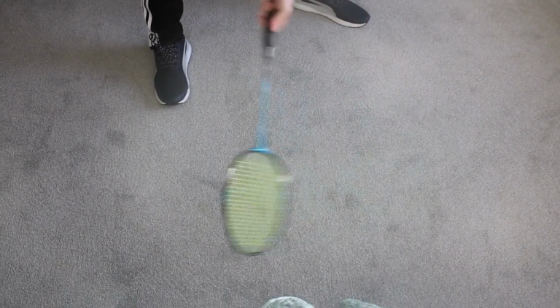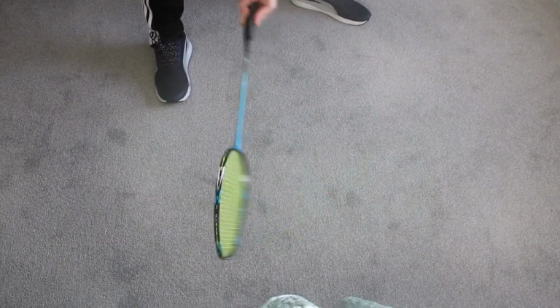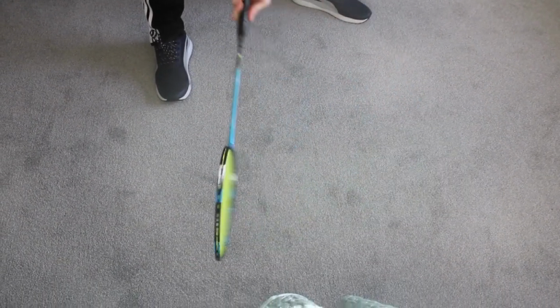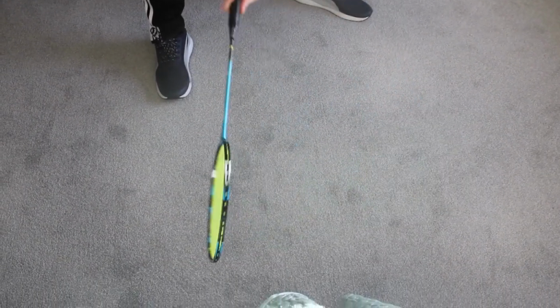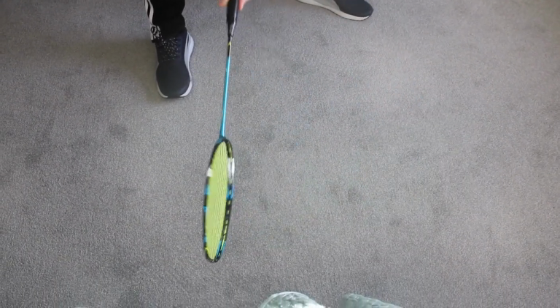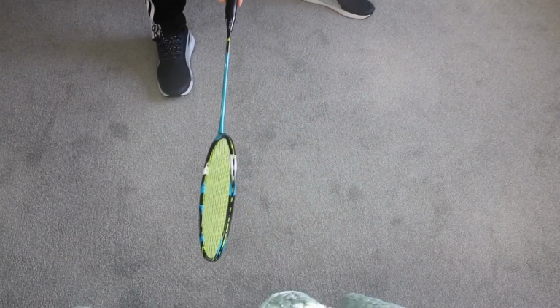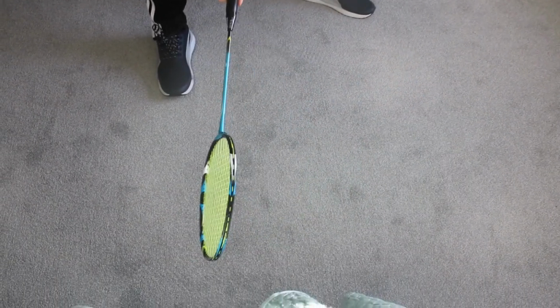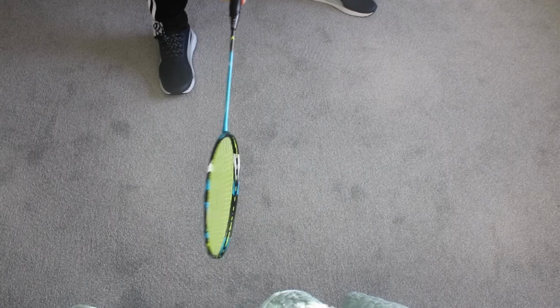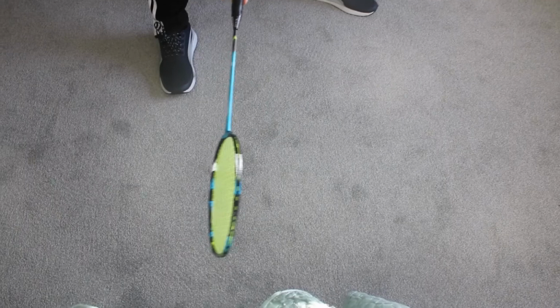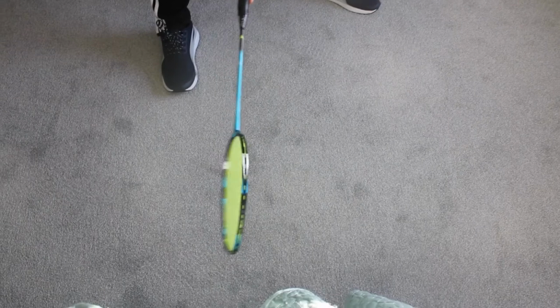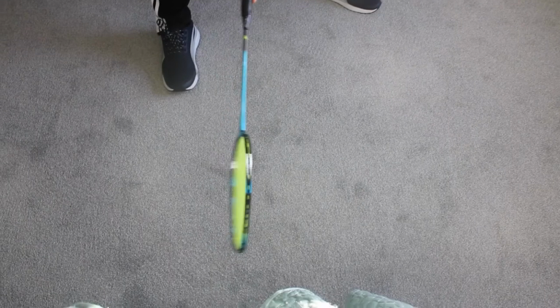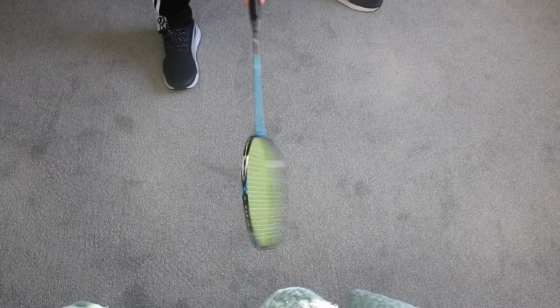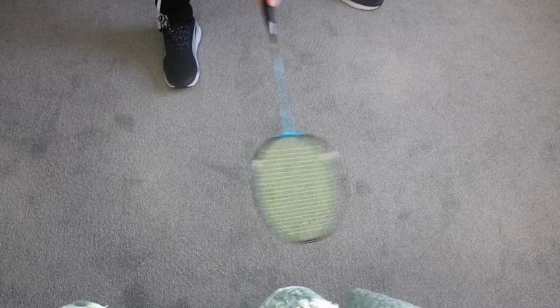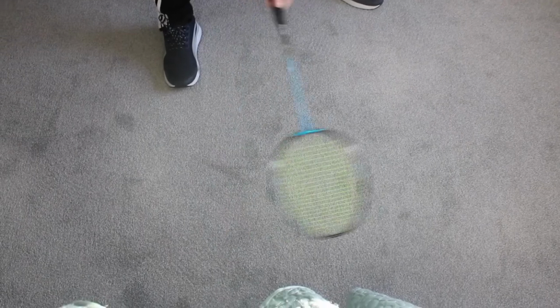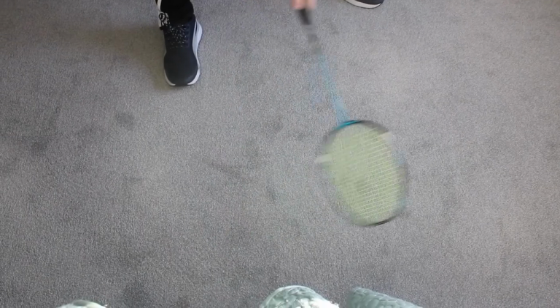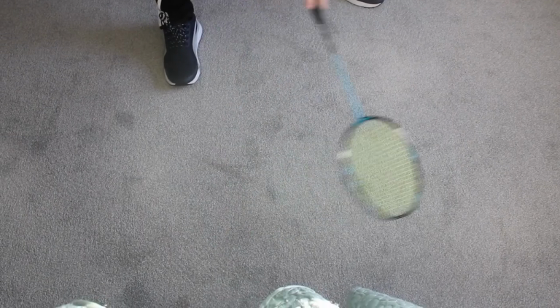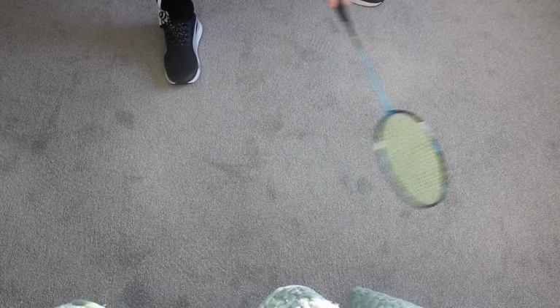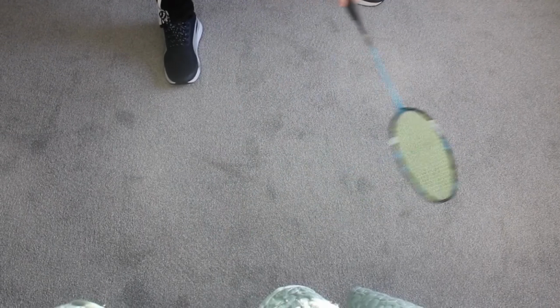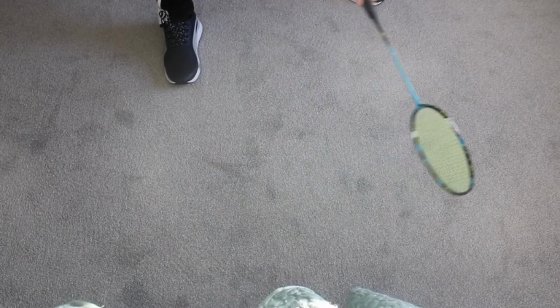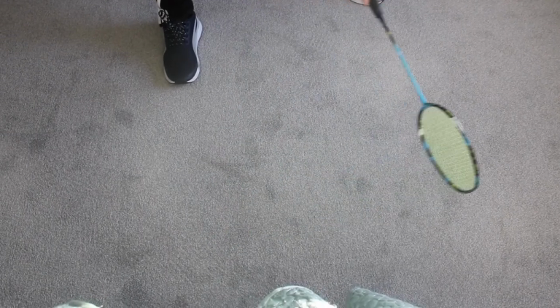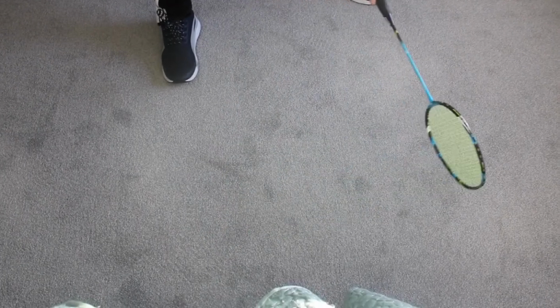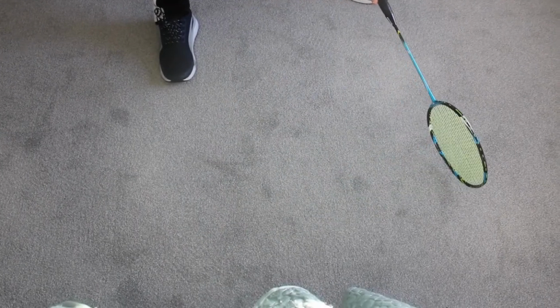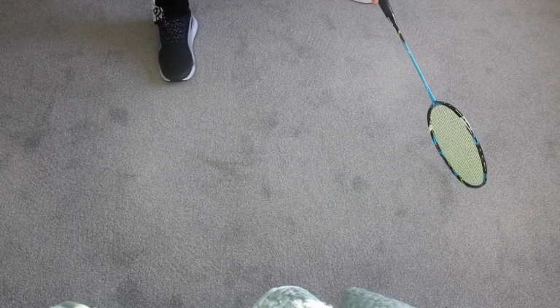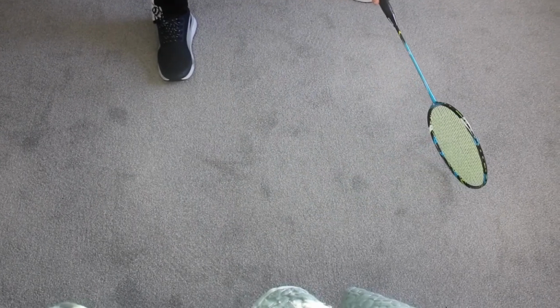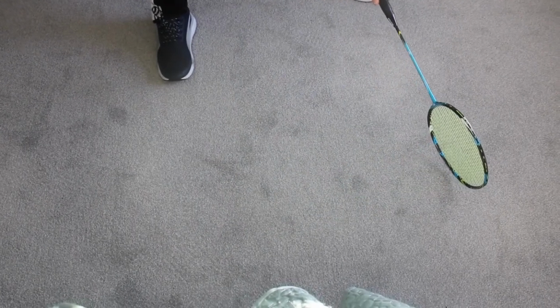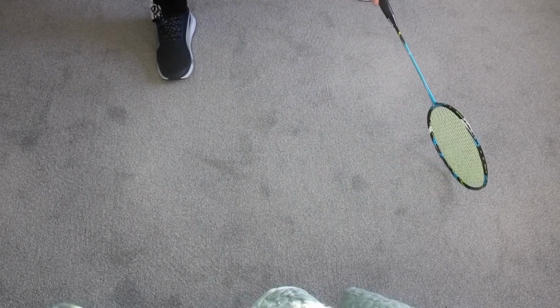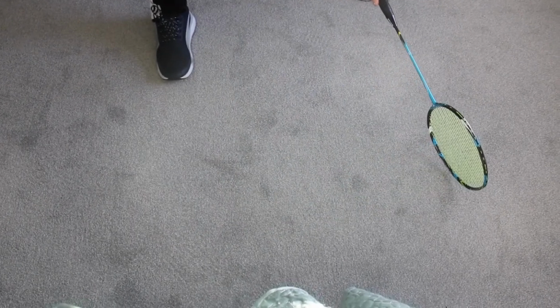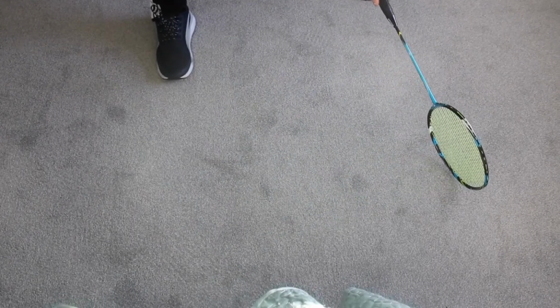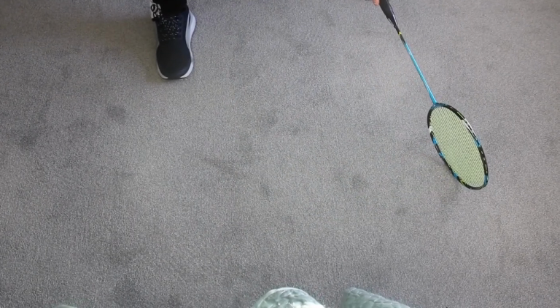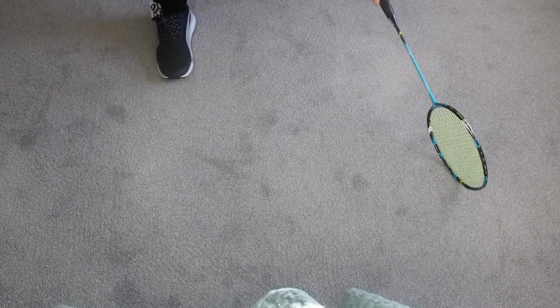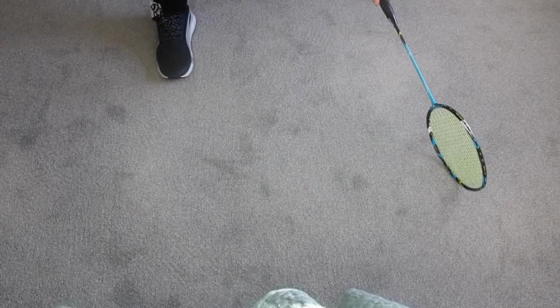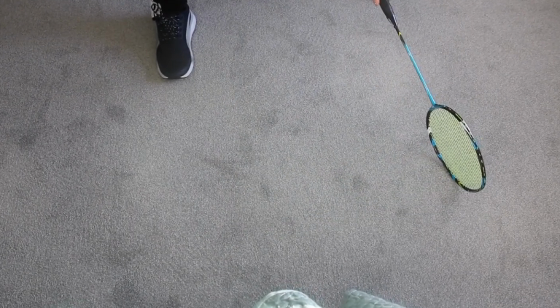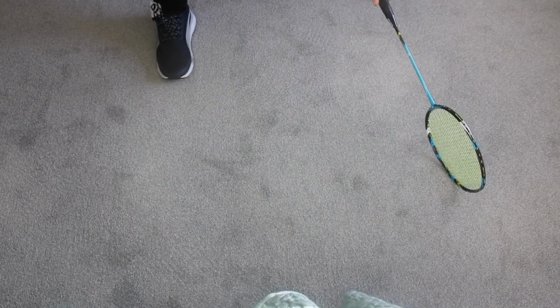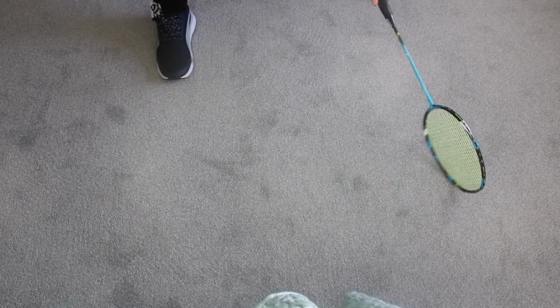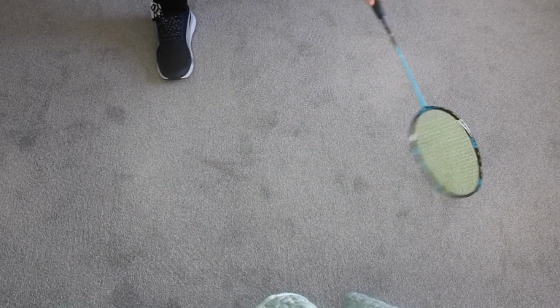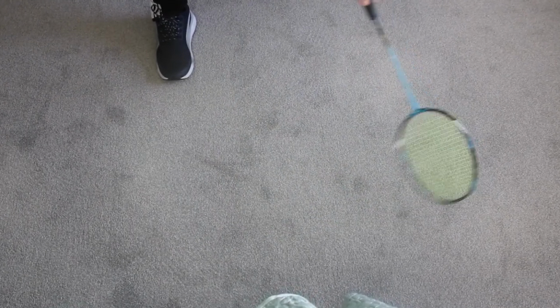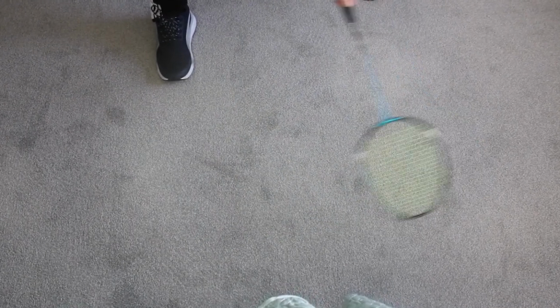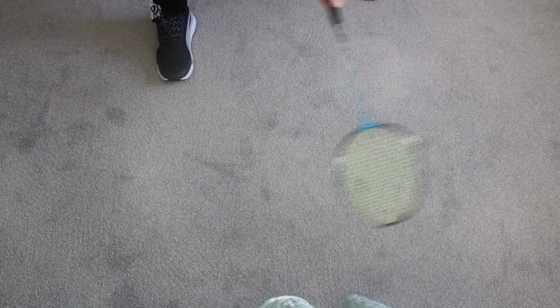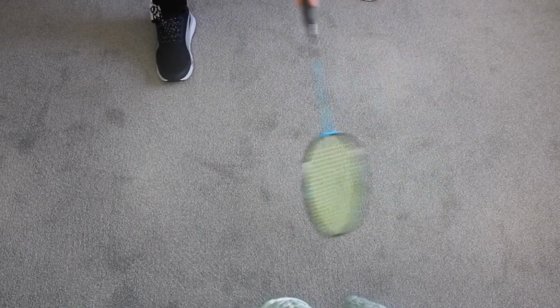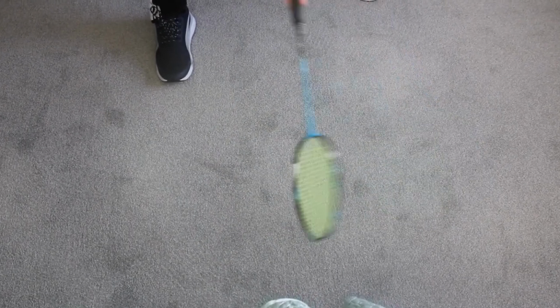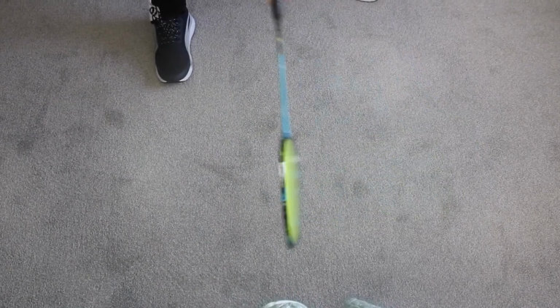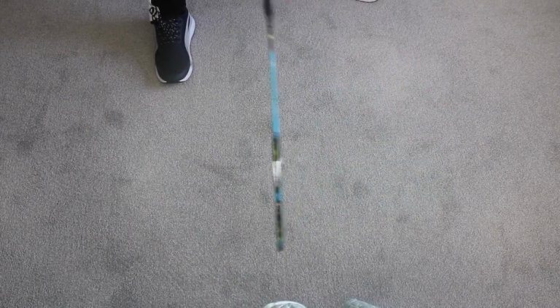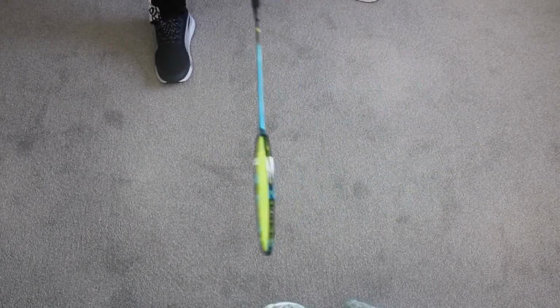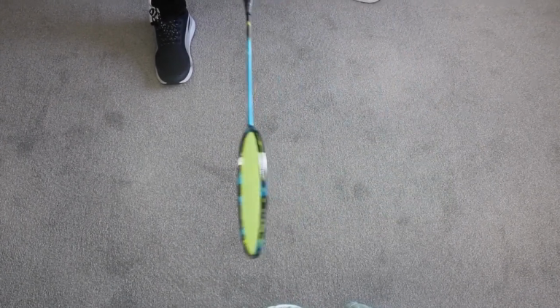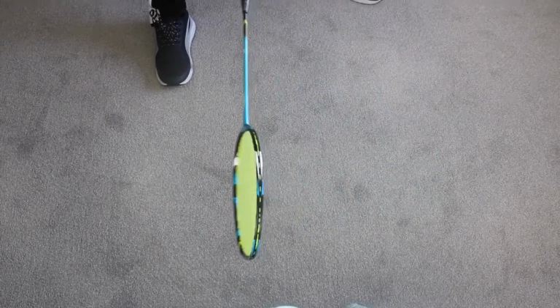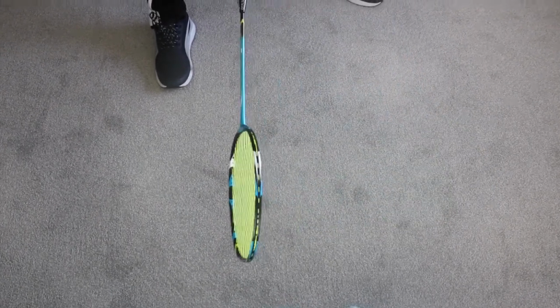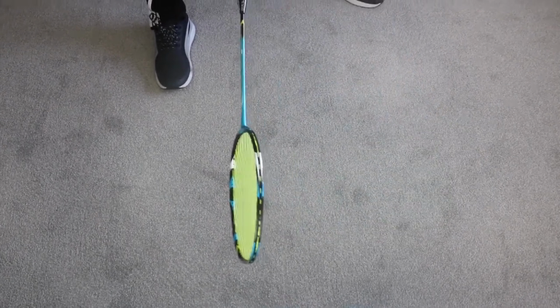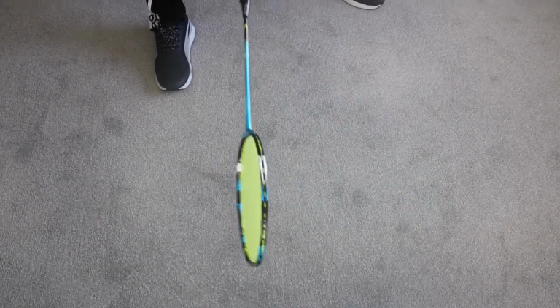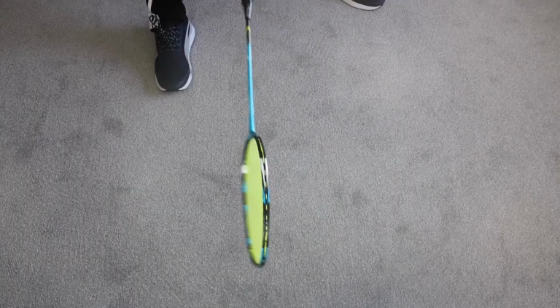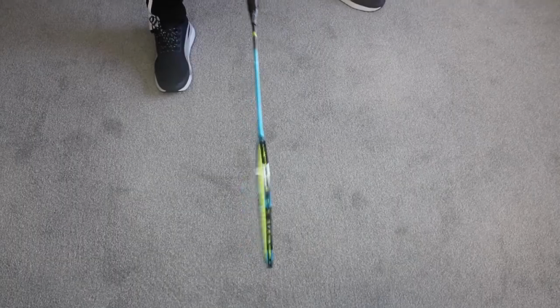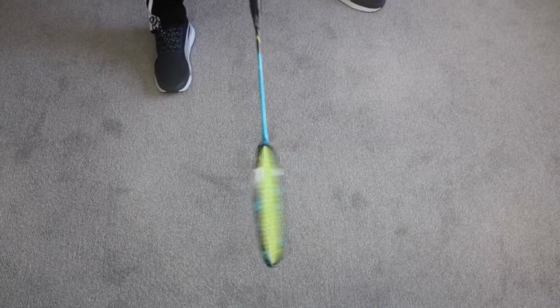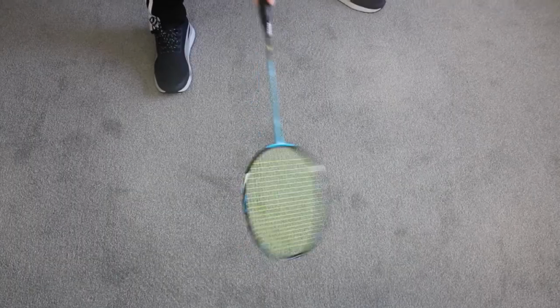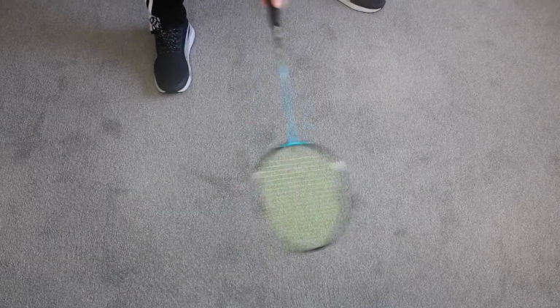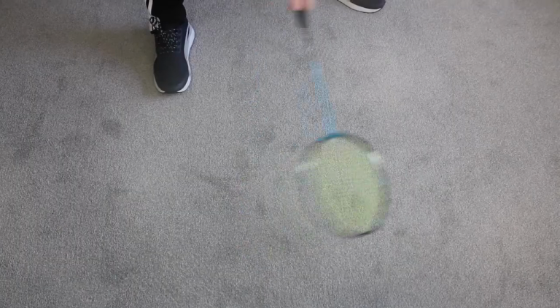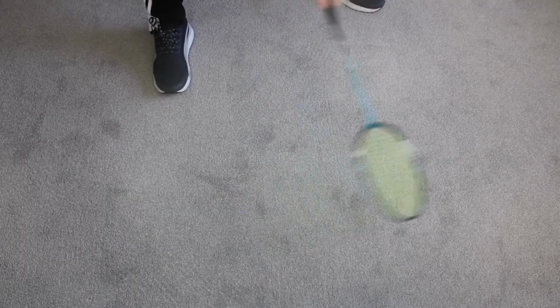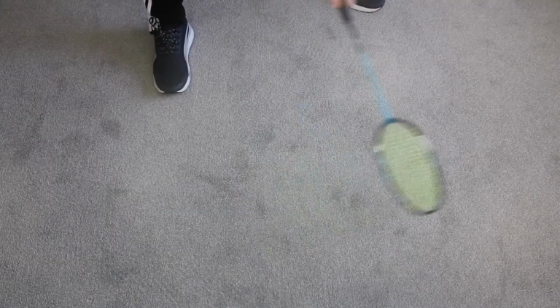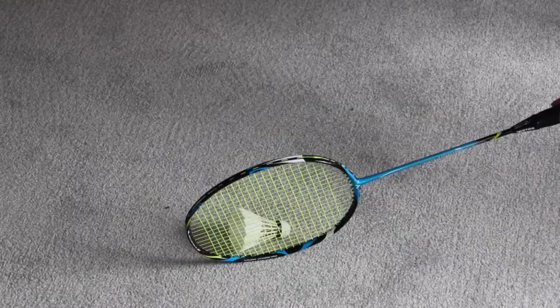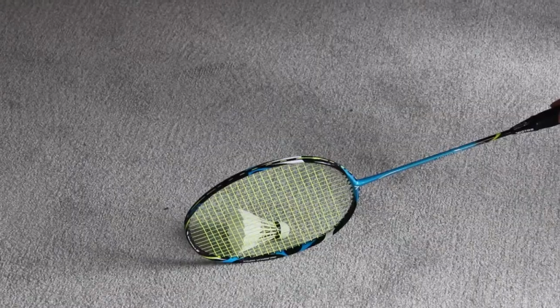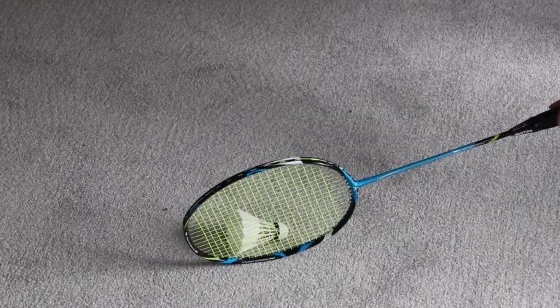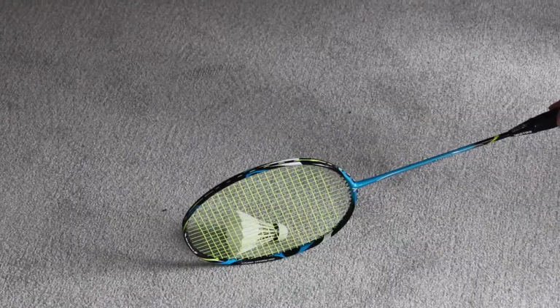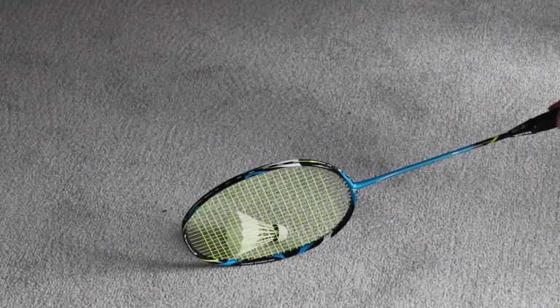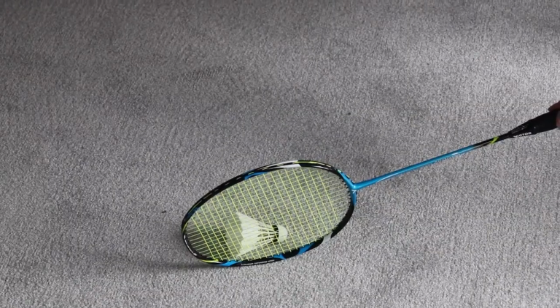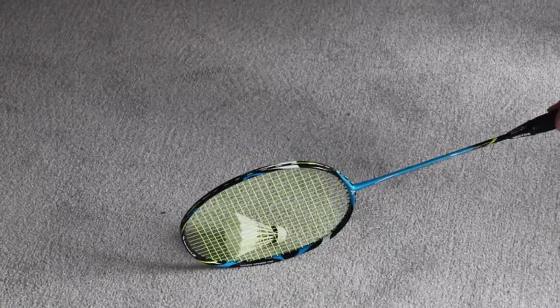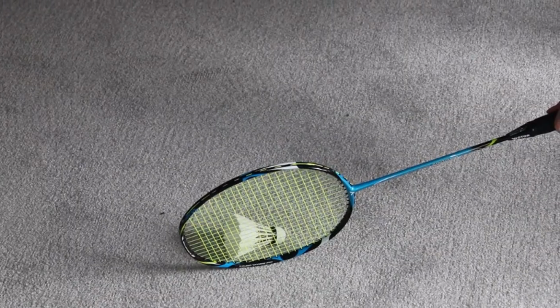Don't do this too fast, otherwise the shuttle will fly up into the air. And don't do it too slowly, otherwise you won't get it off the floor.